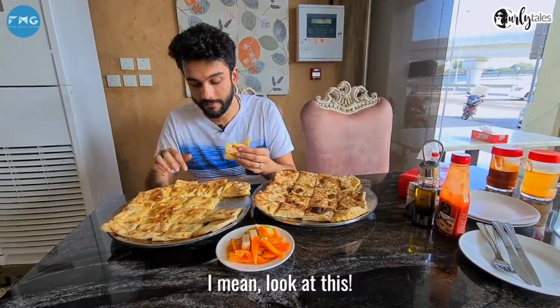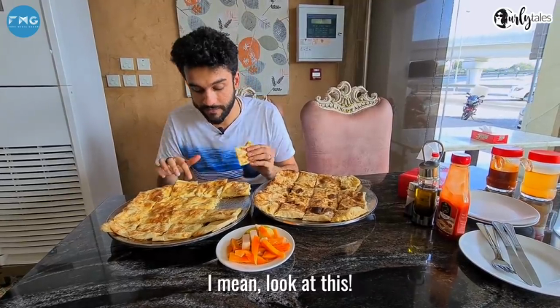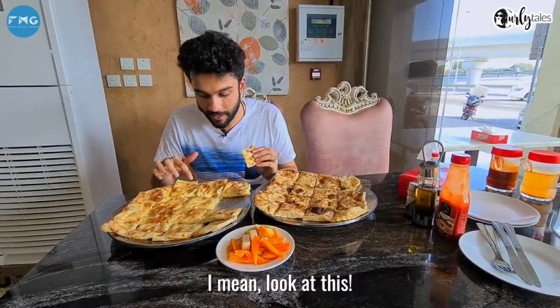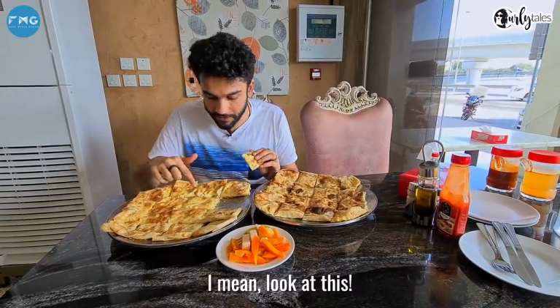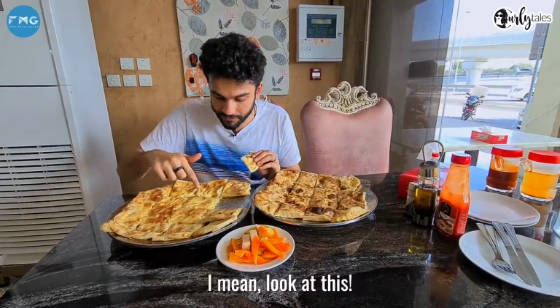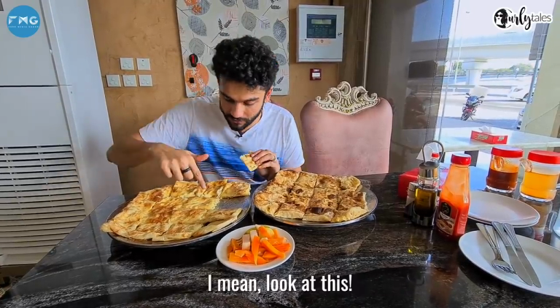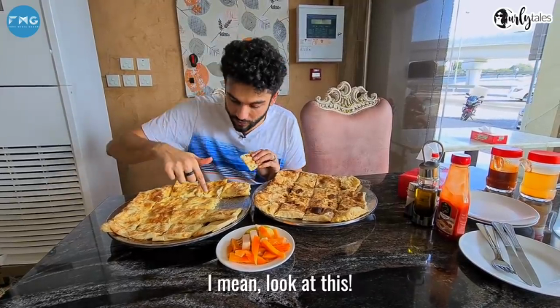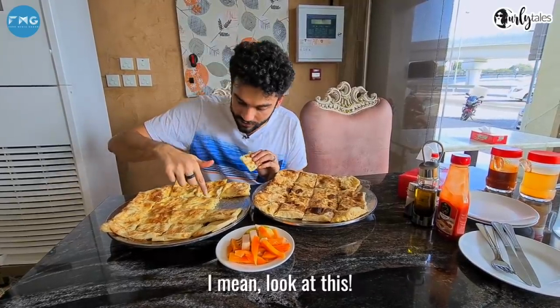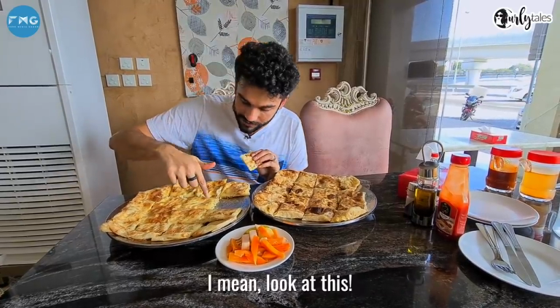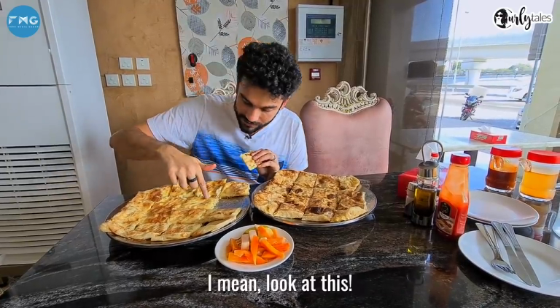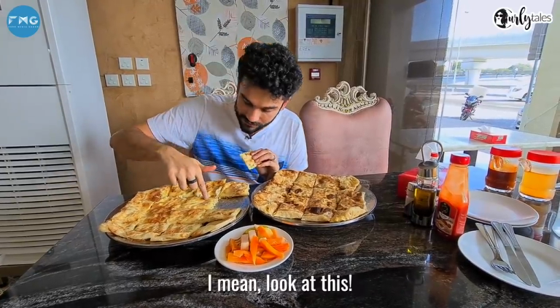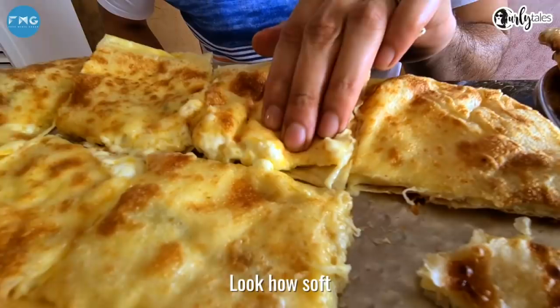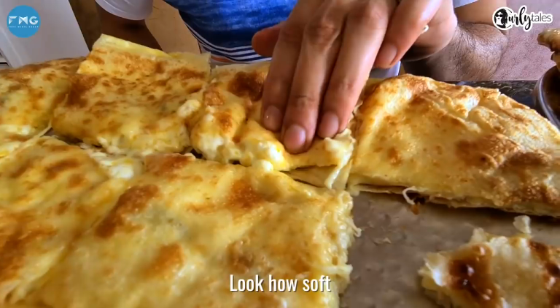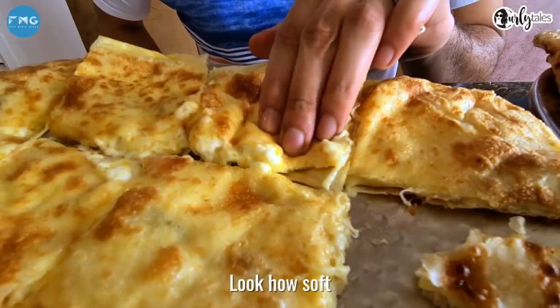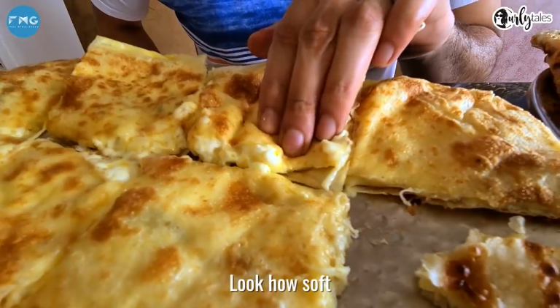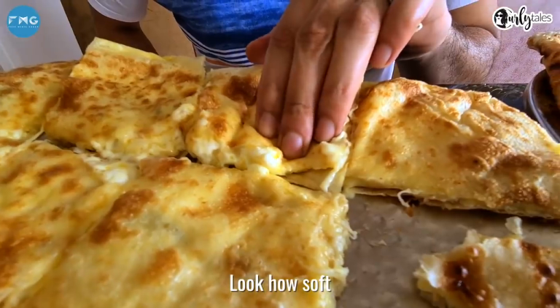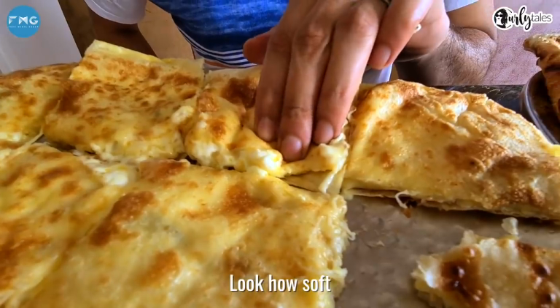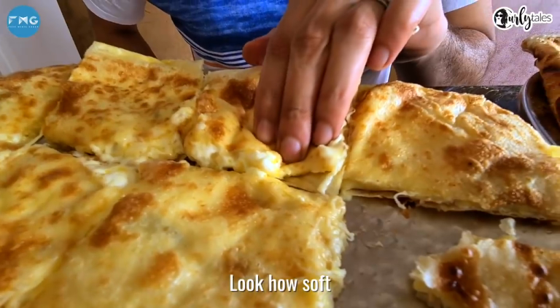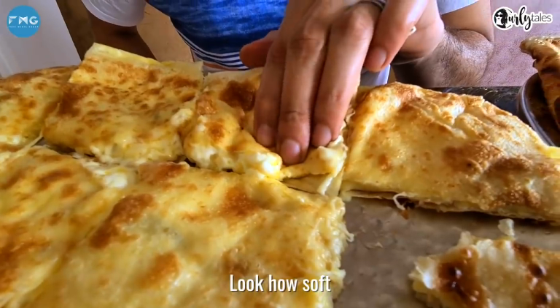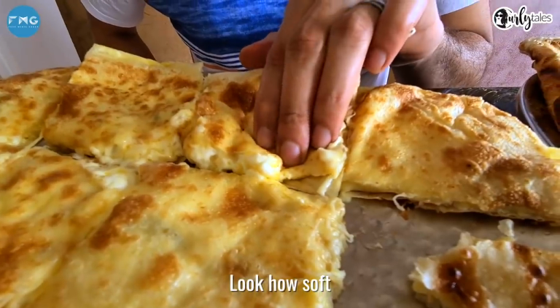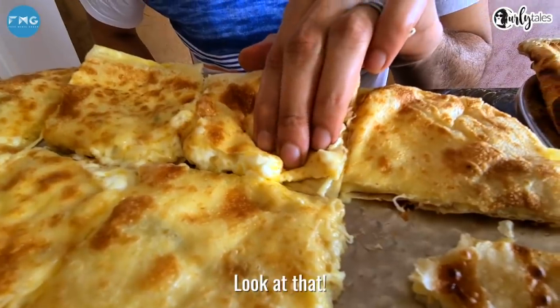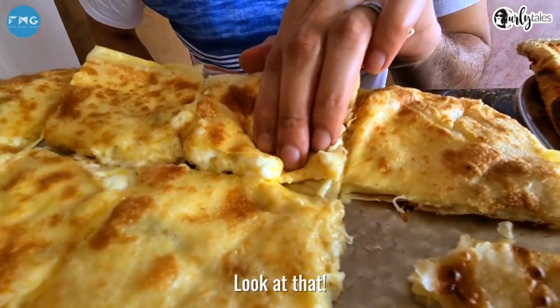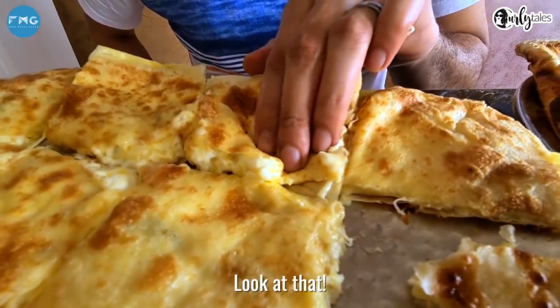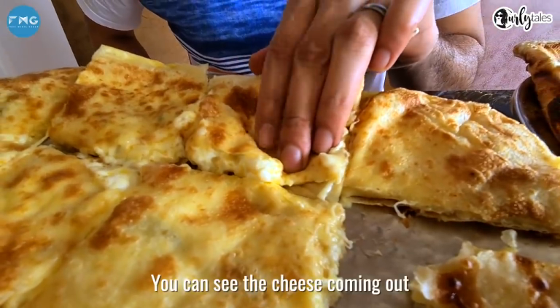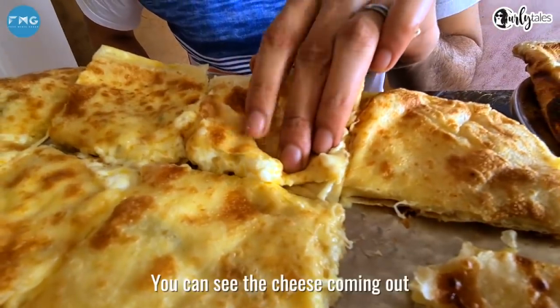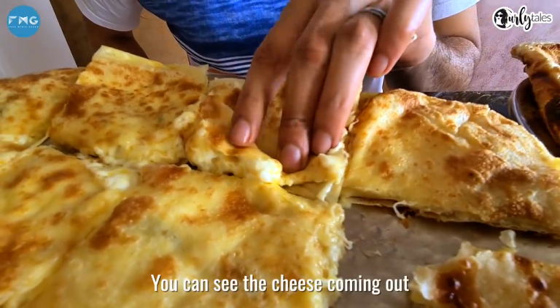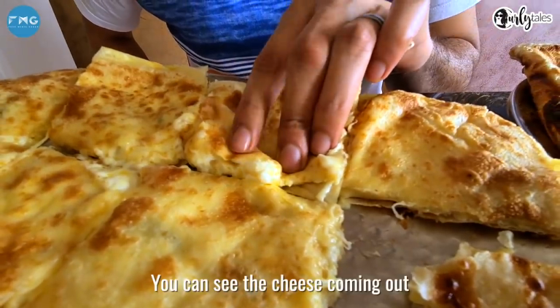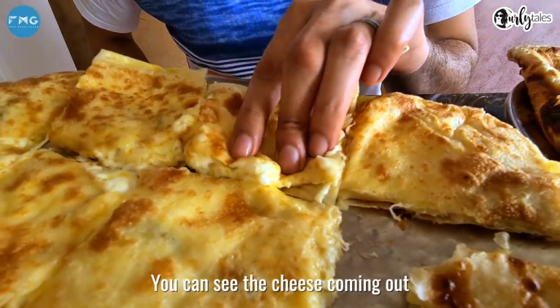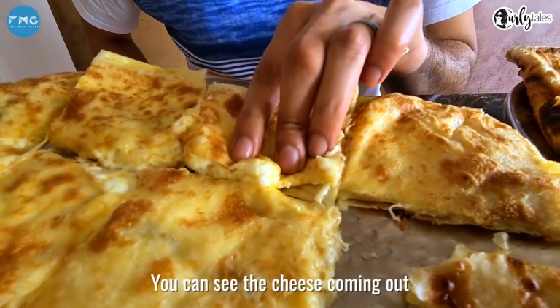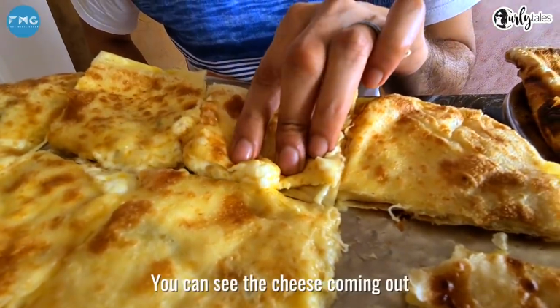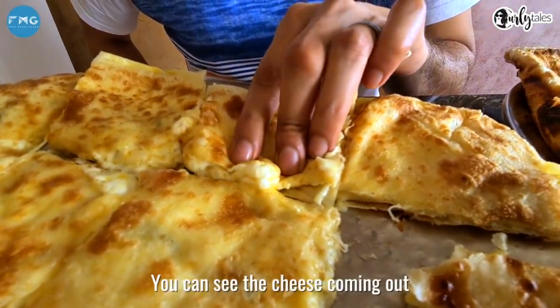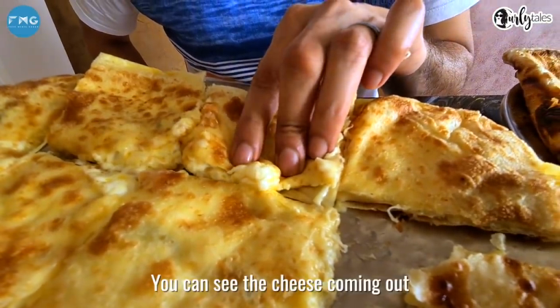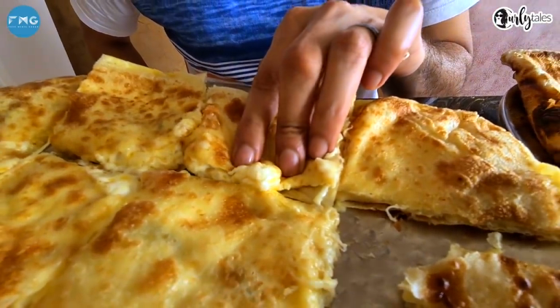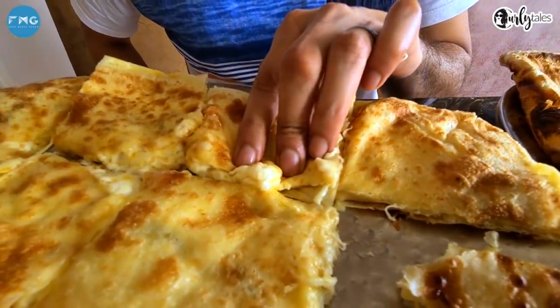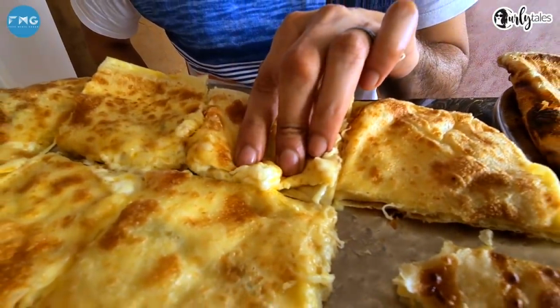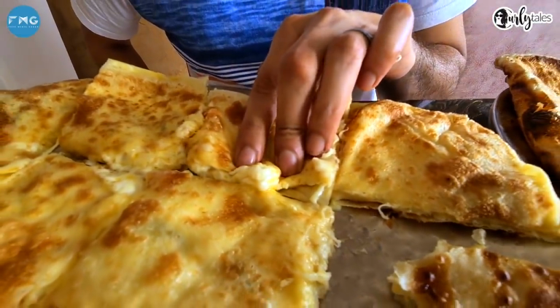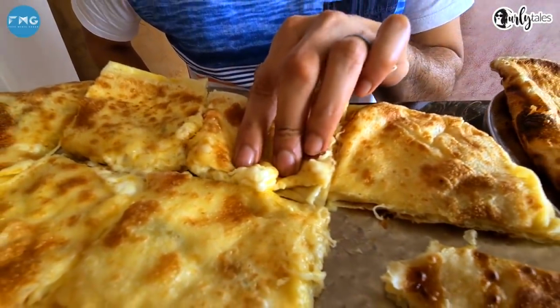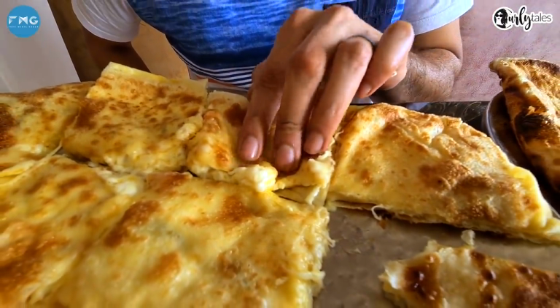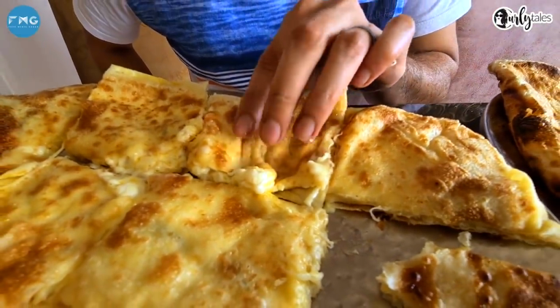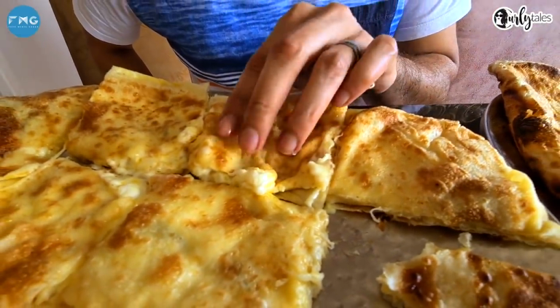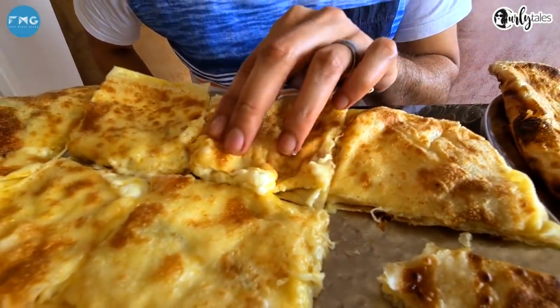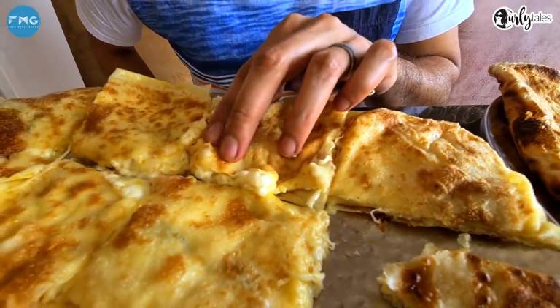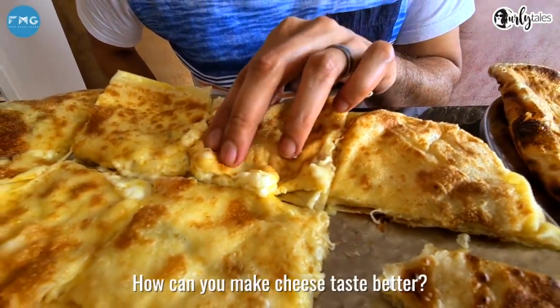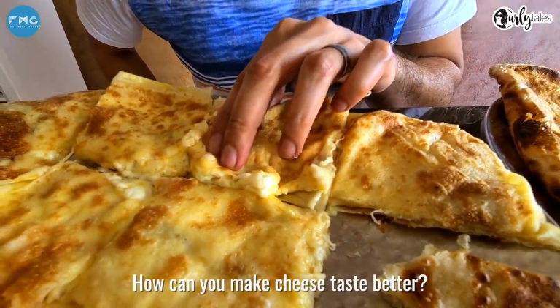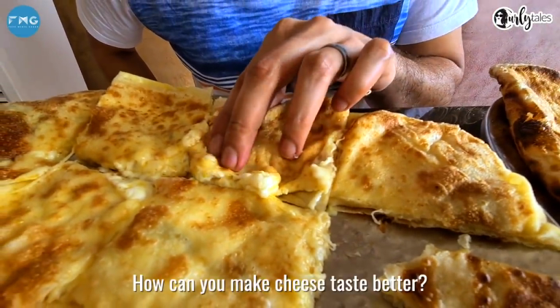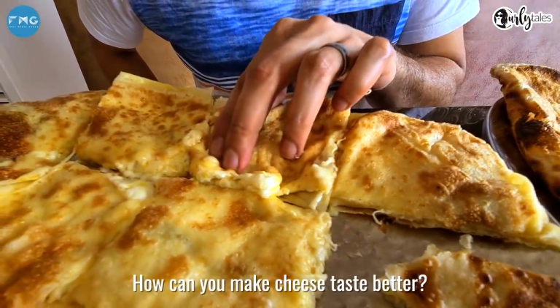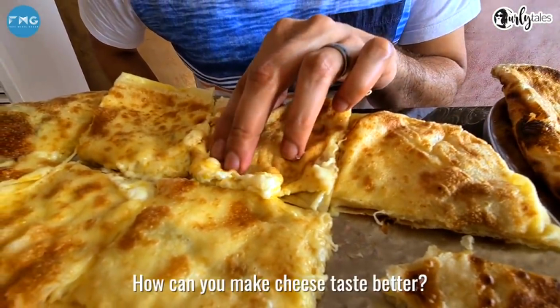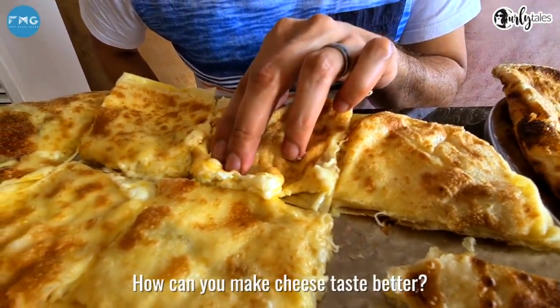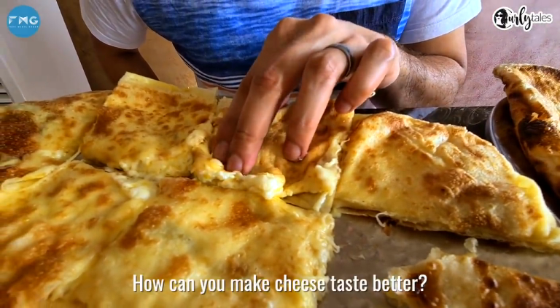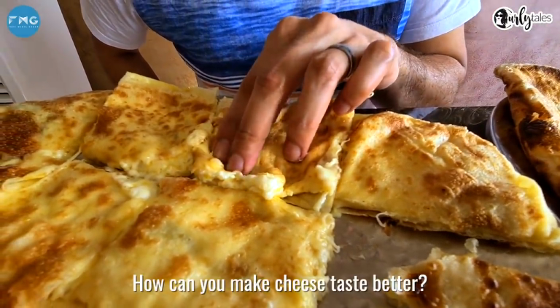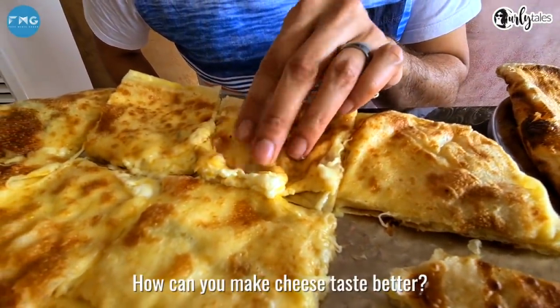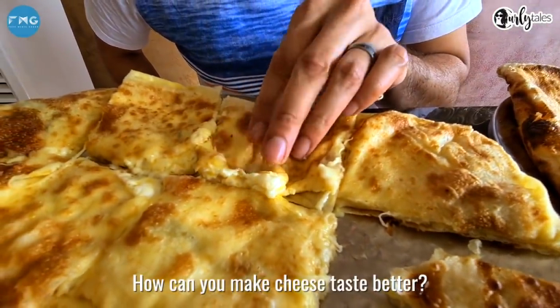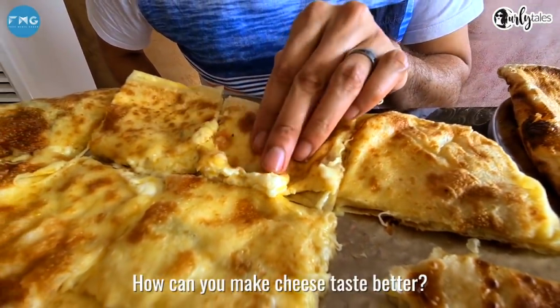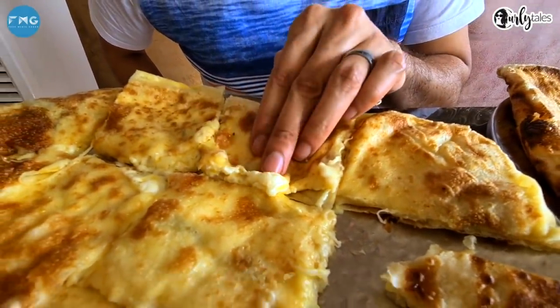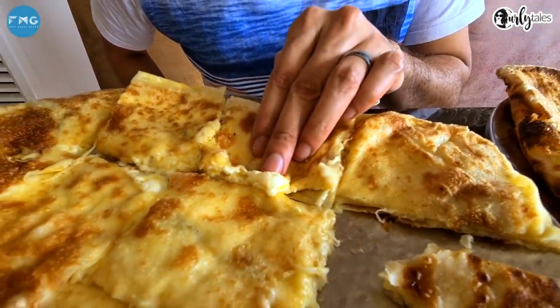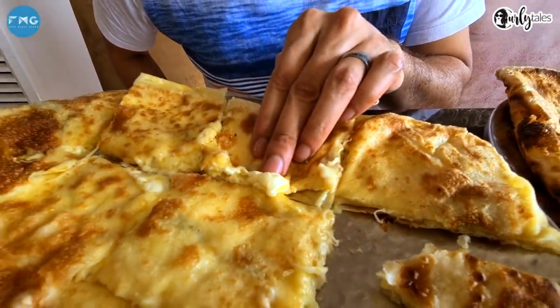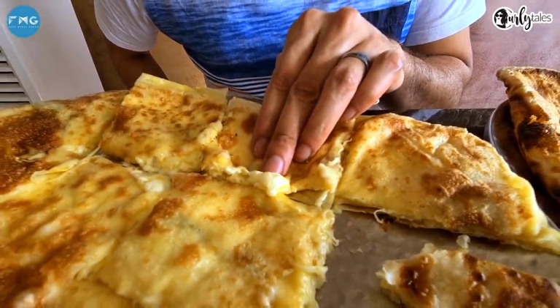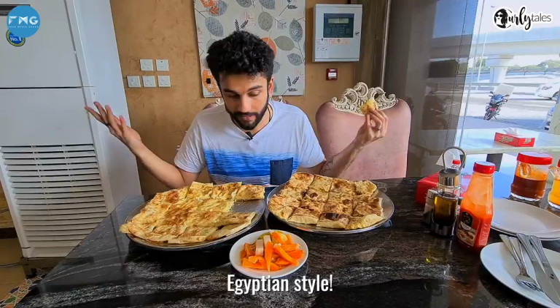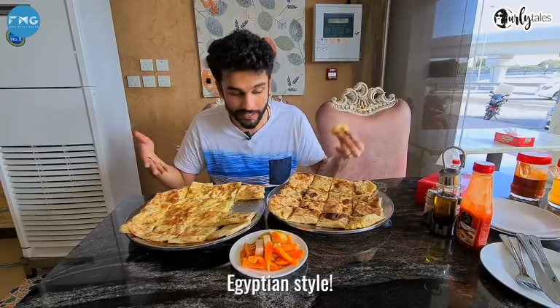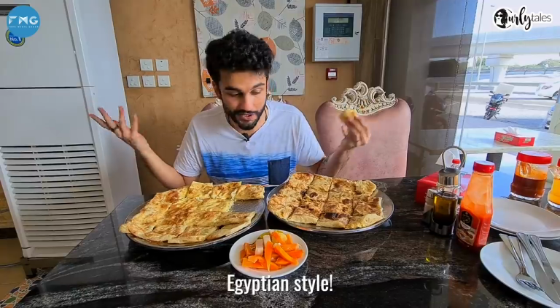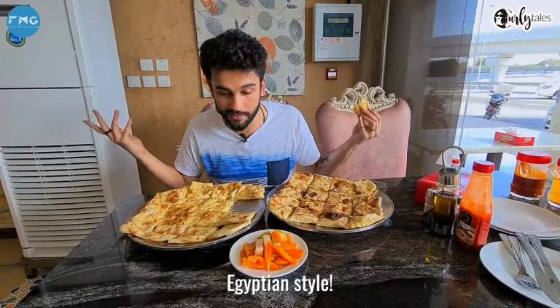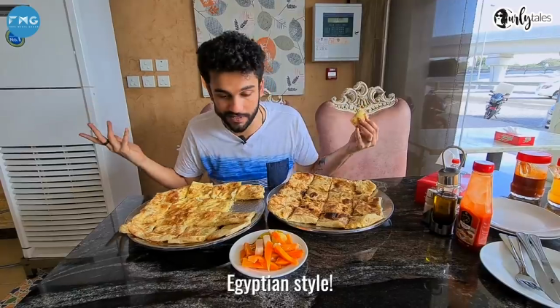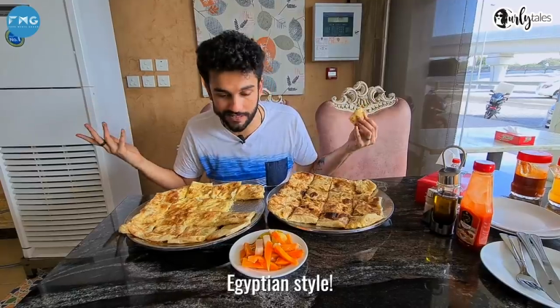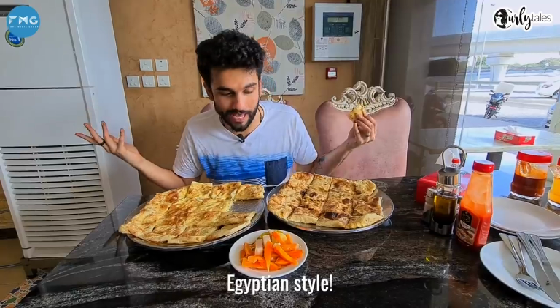Look how soft — you can see the cheese coming up. How can you make cheese taste better? Egyptian style.